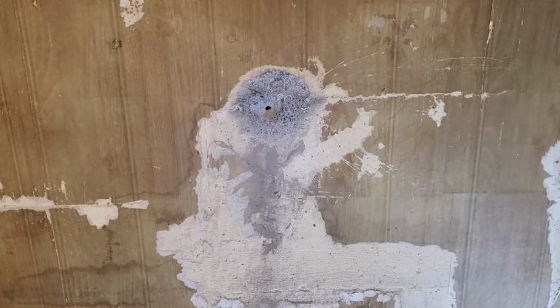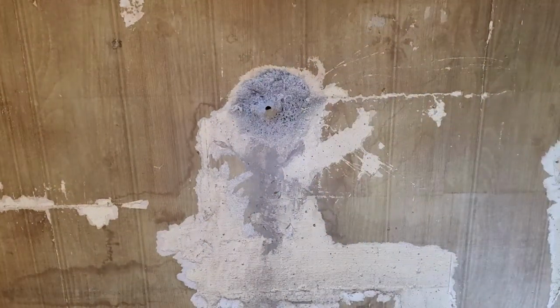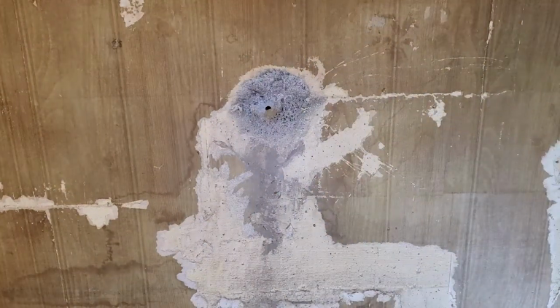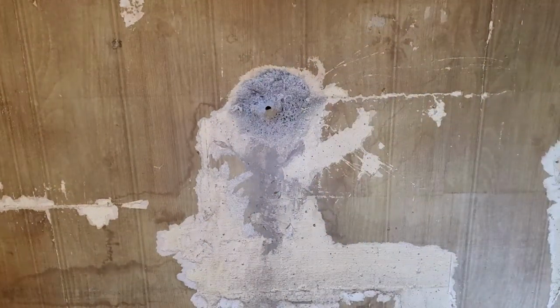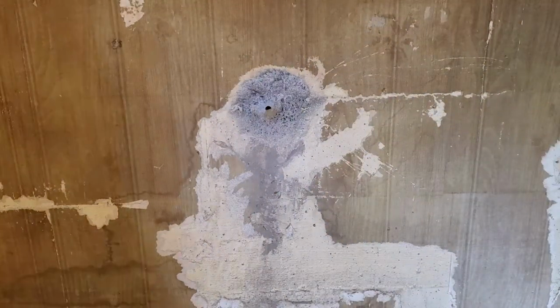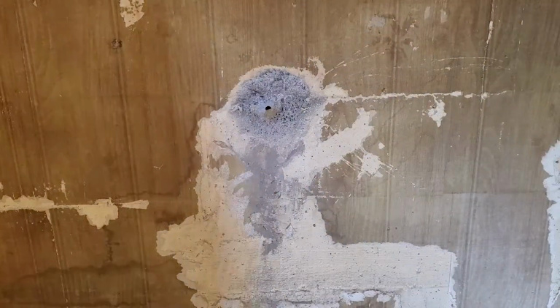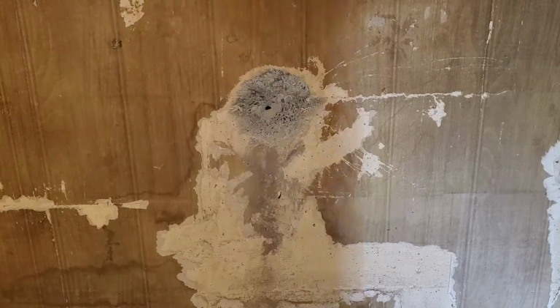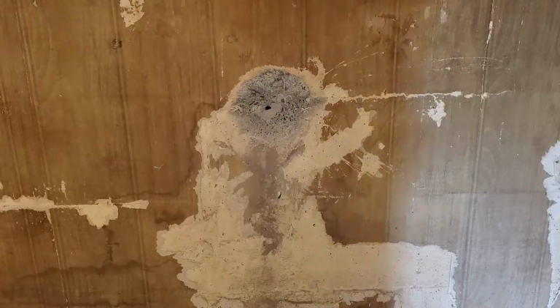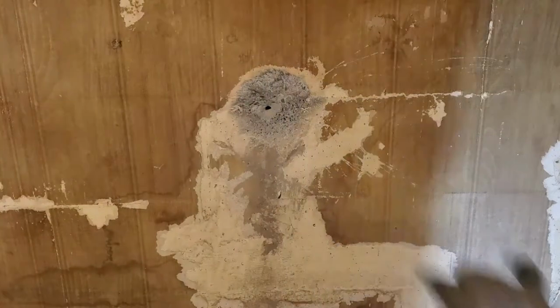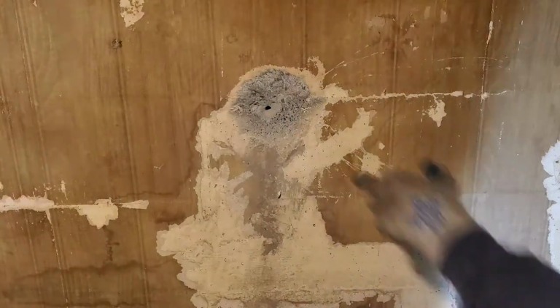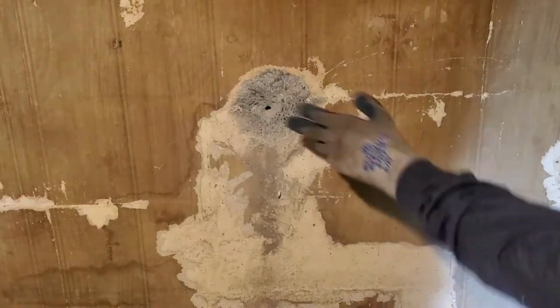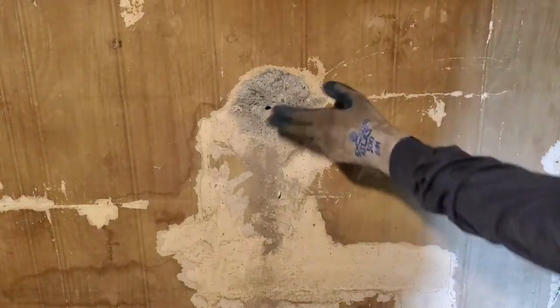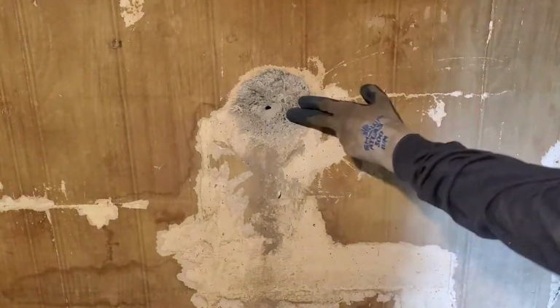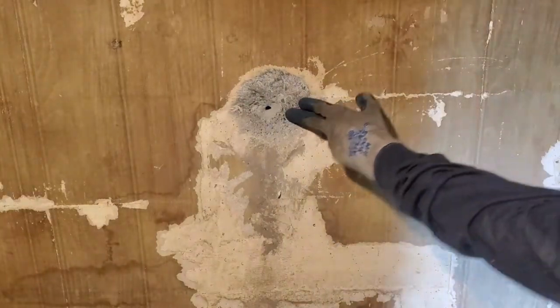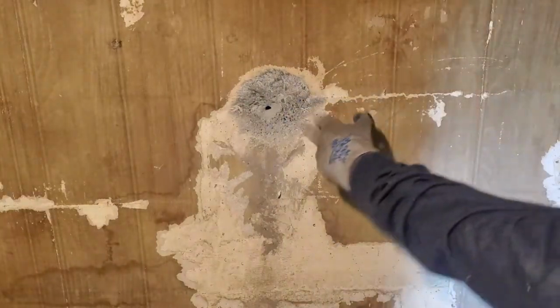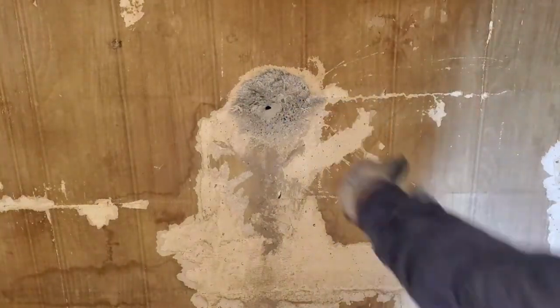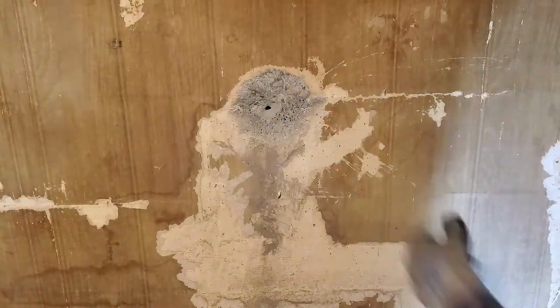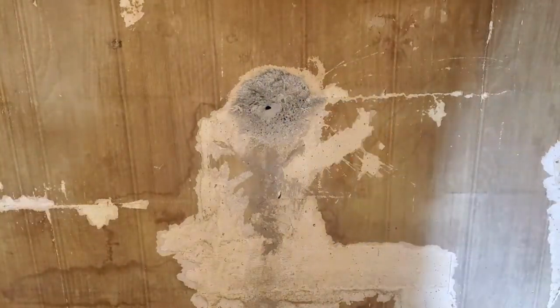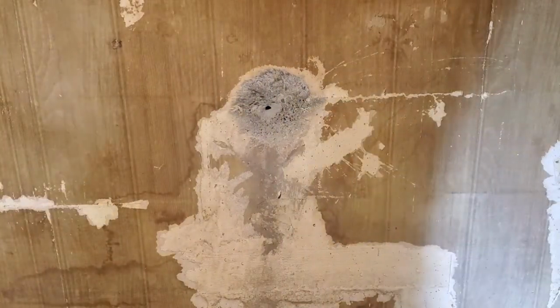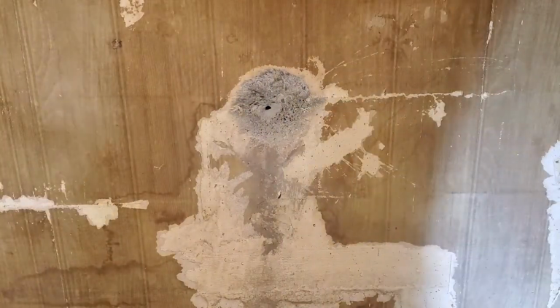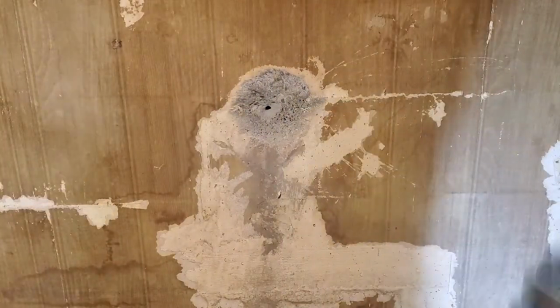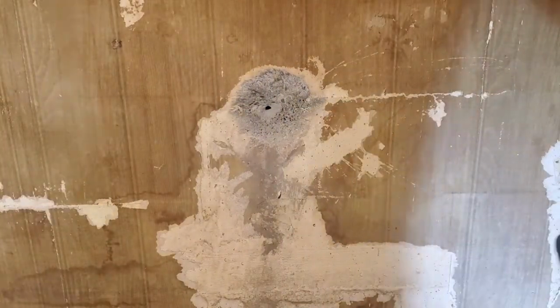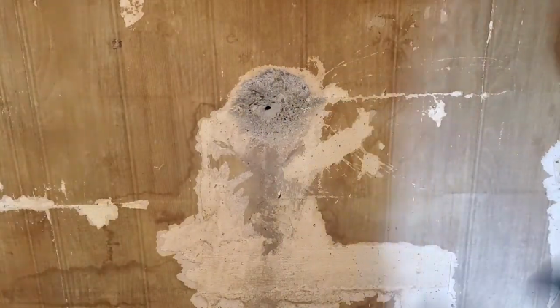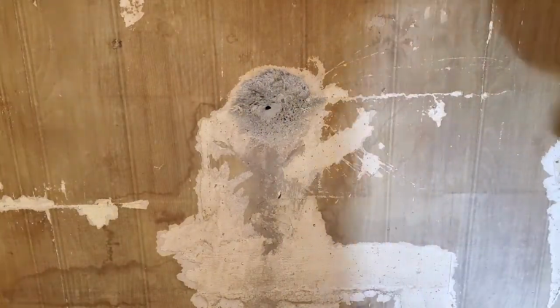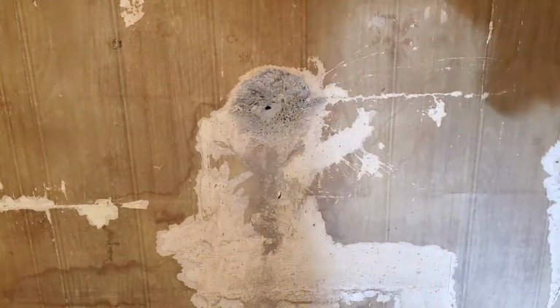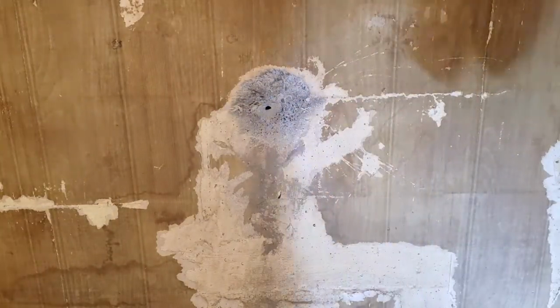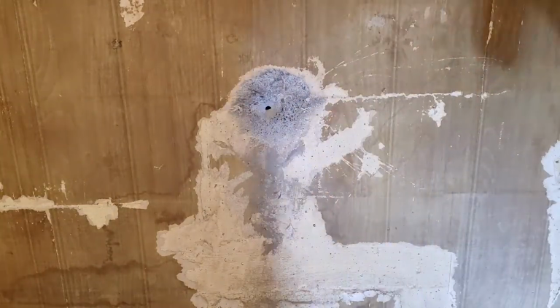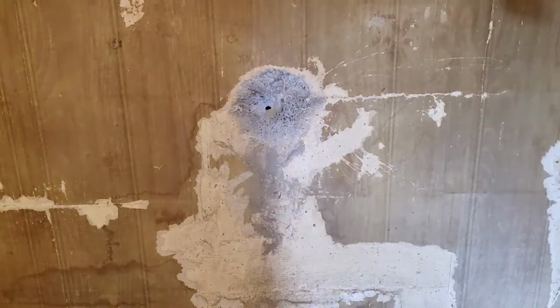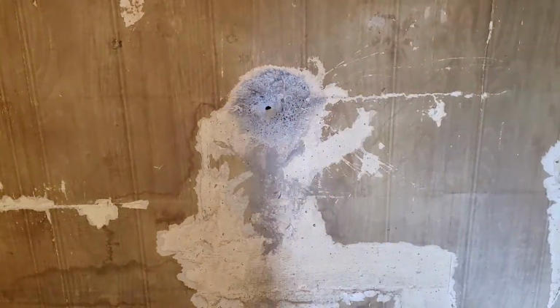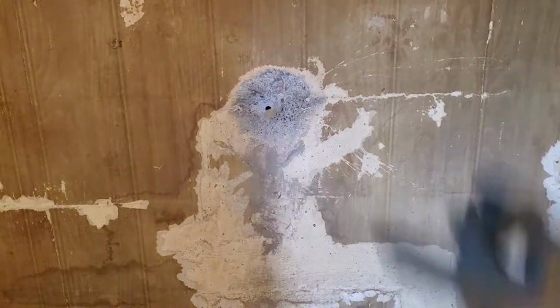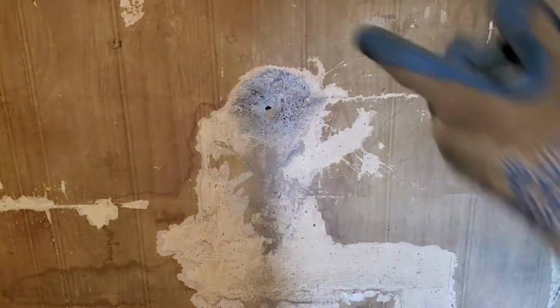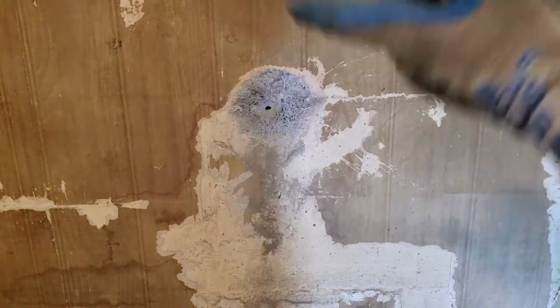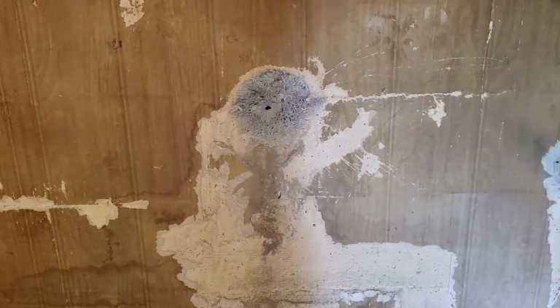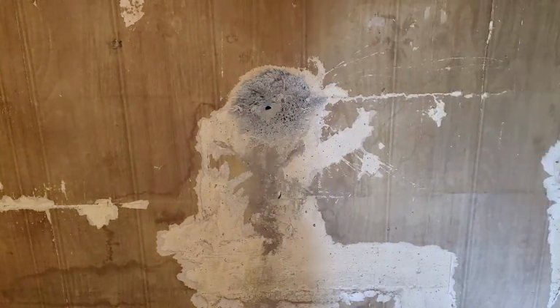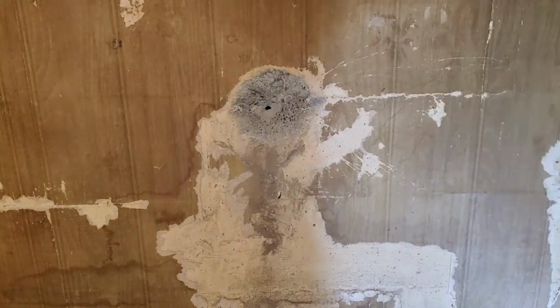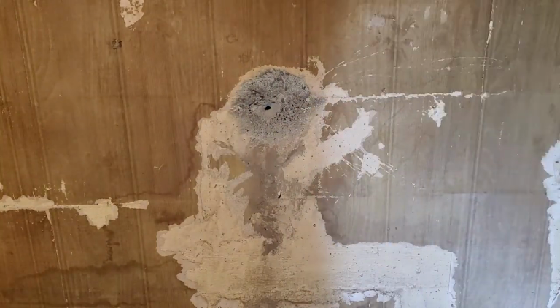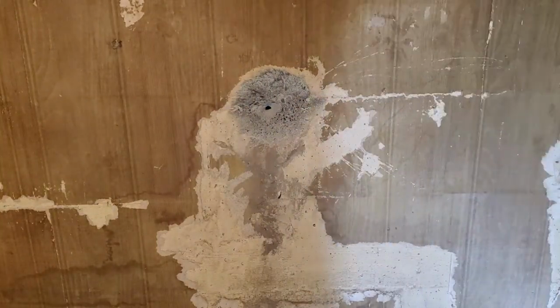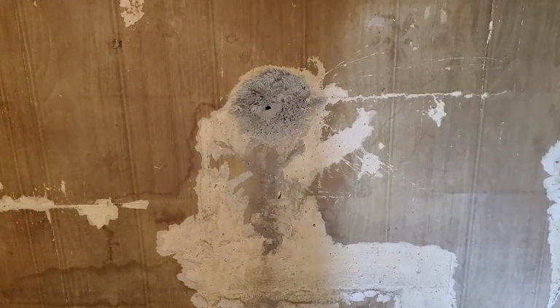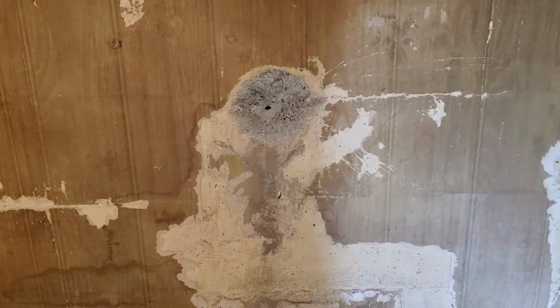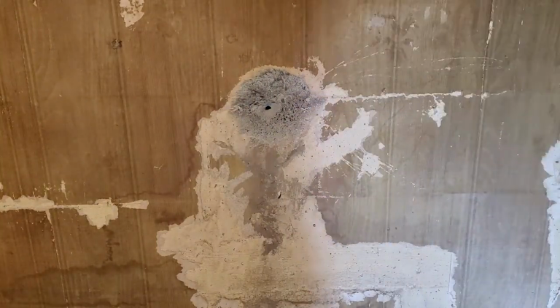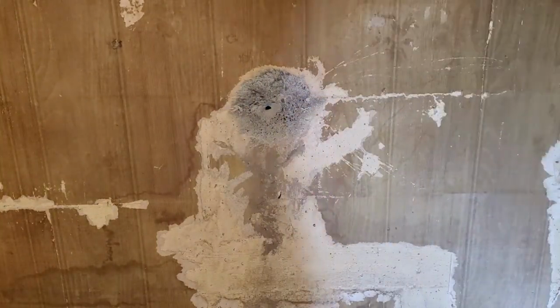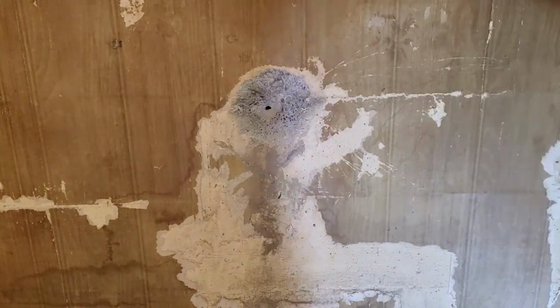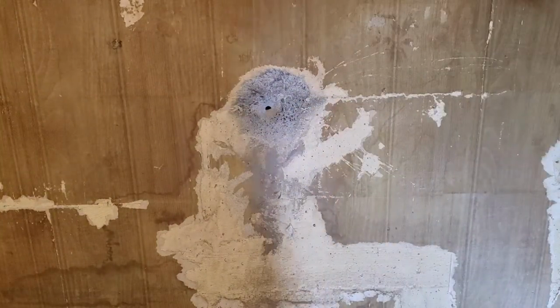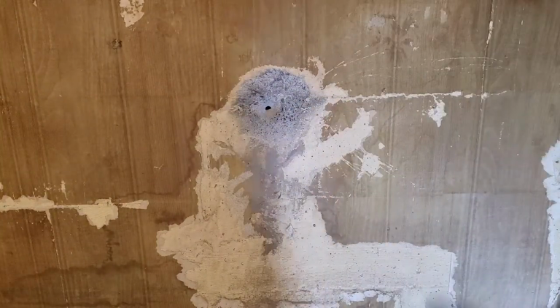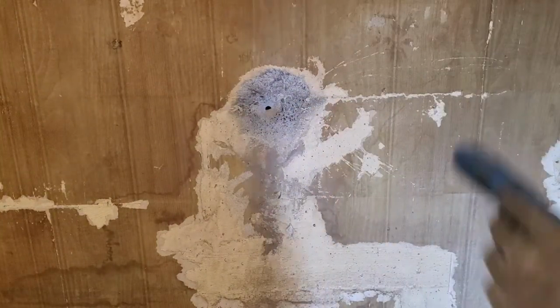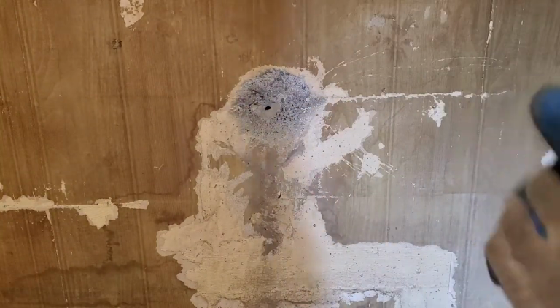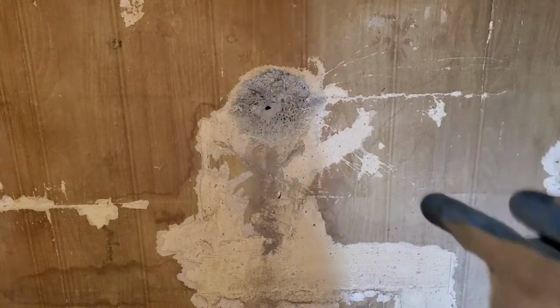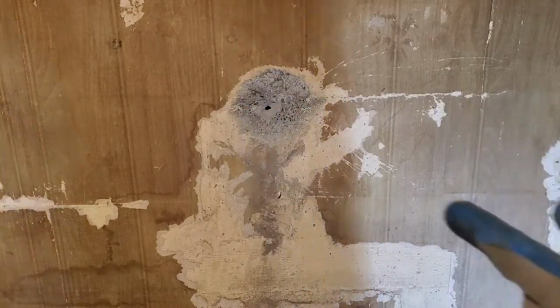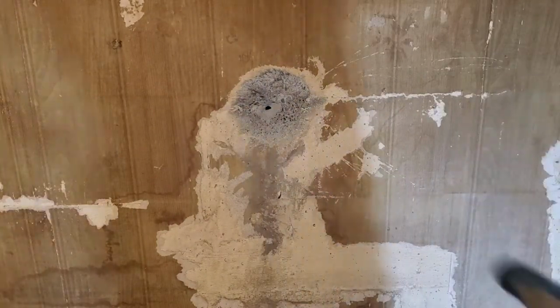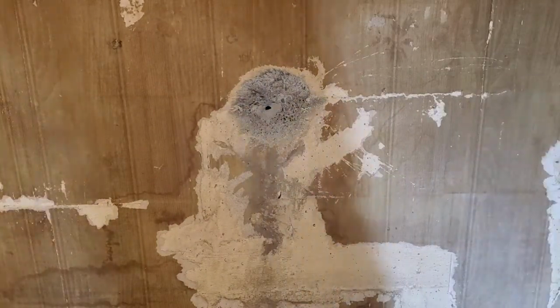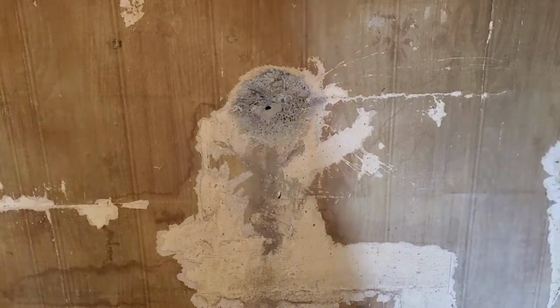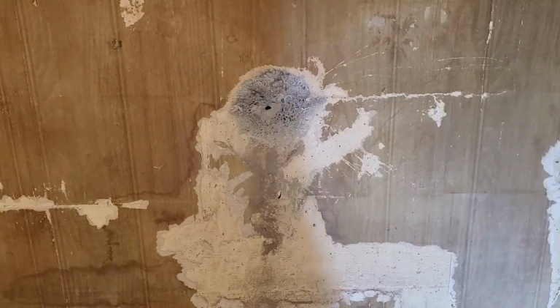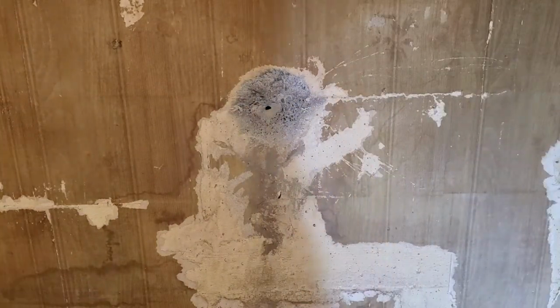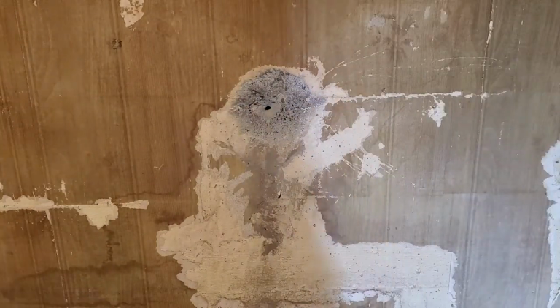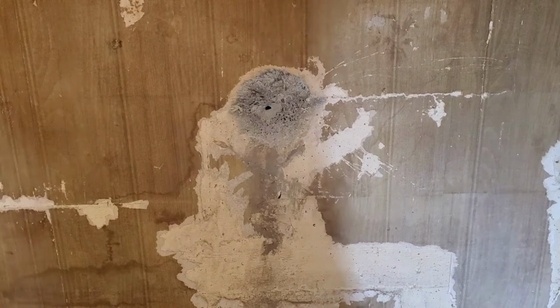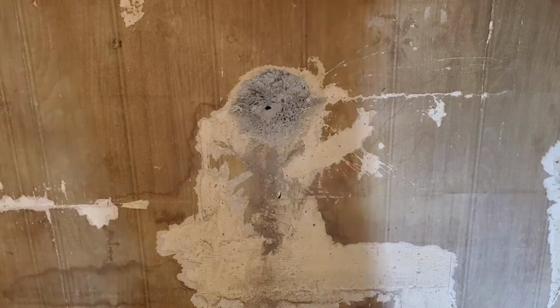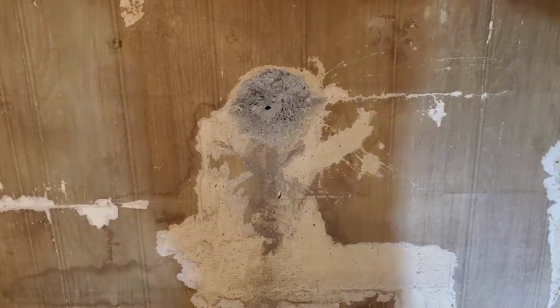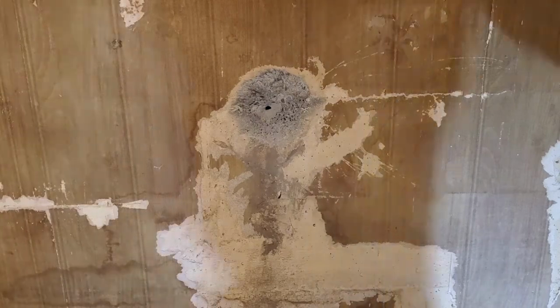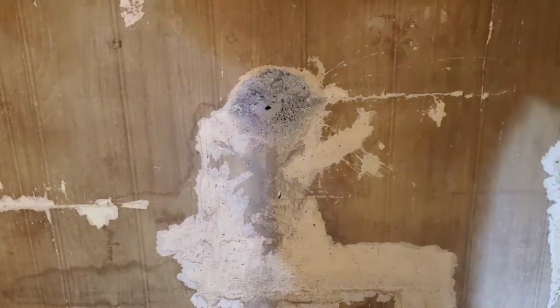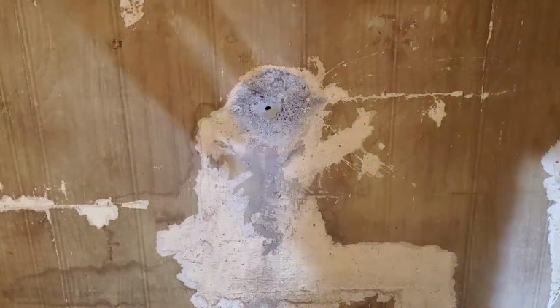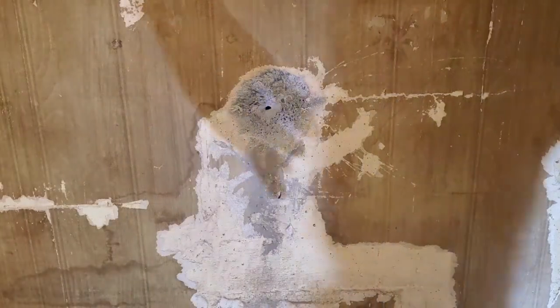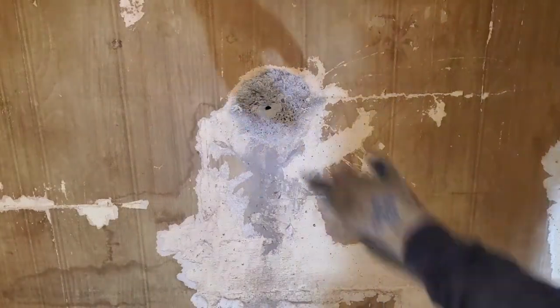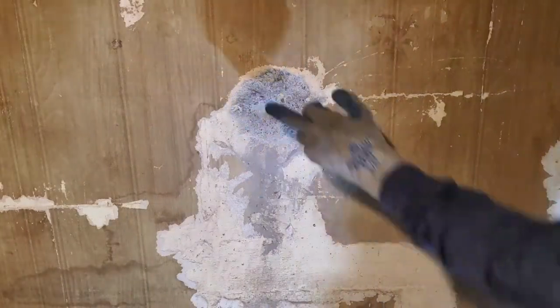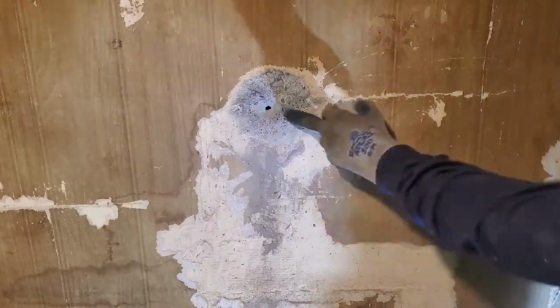As you can see, we got it all prepped now. I'm gonna go ahead and get a batch ready once I get these other holes on this wall cleared up and prepped.